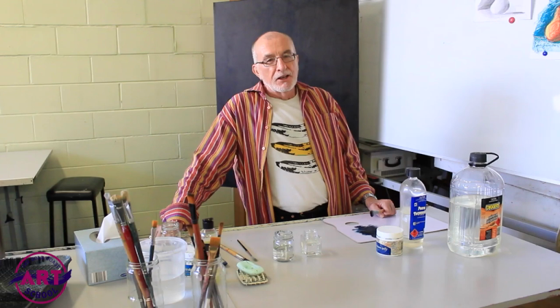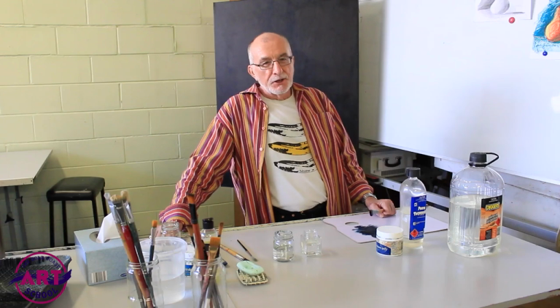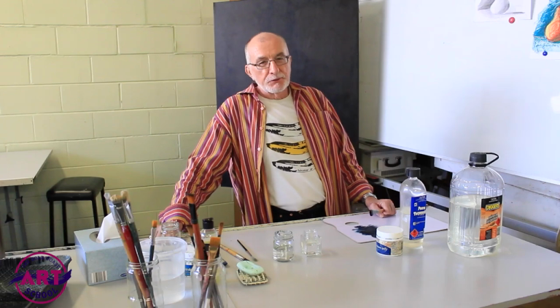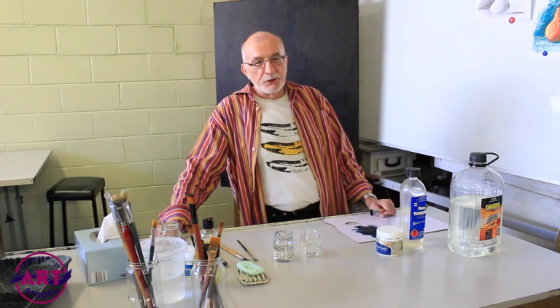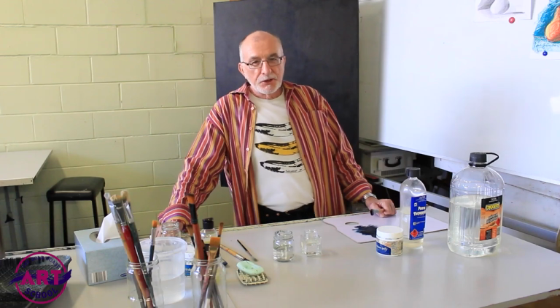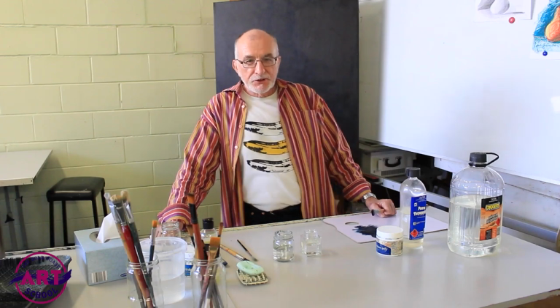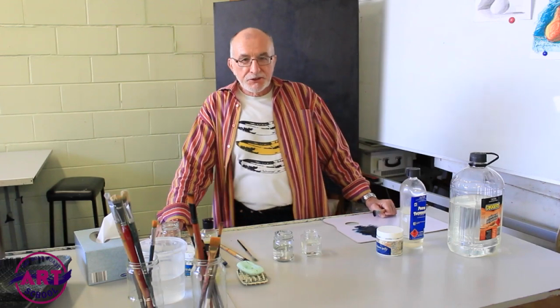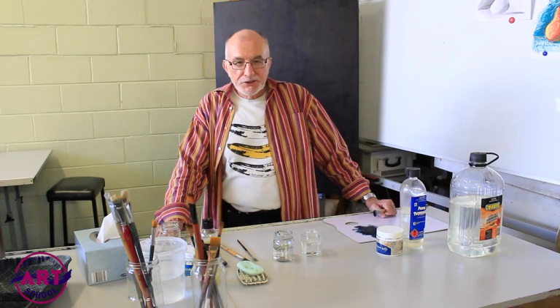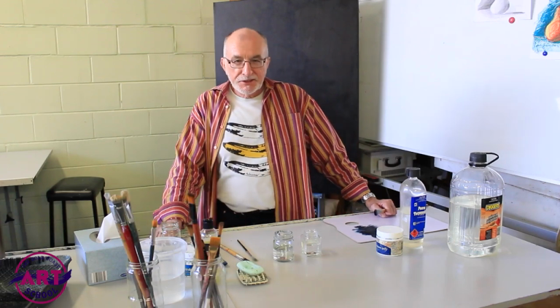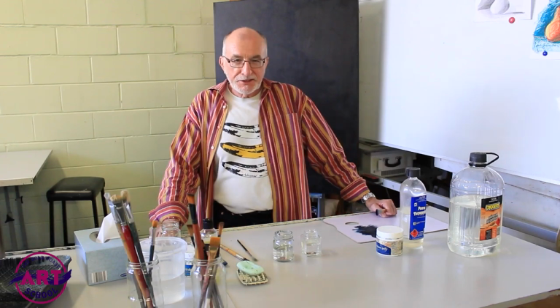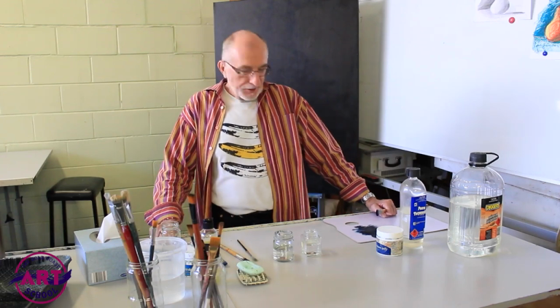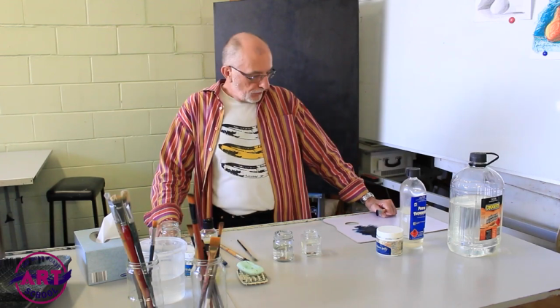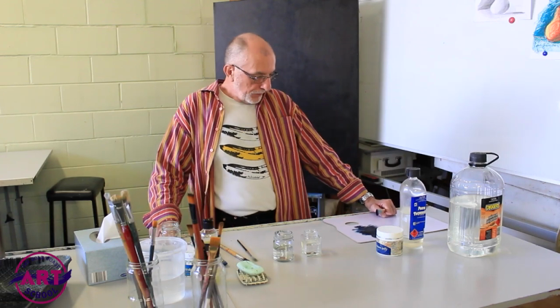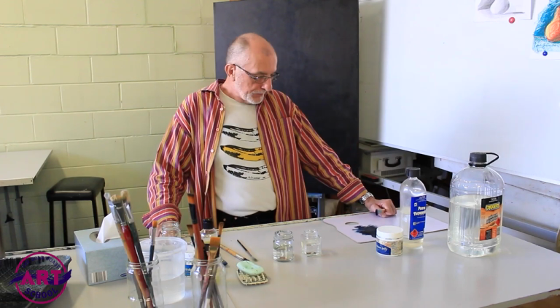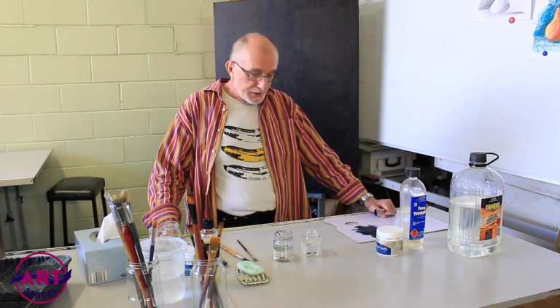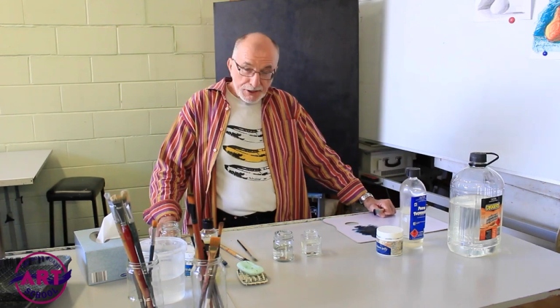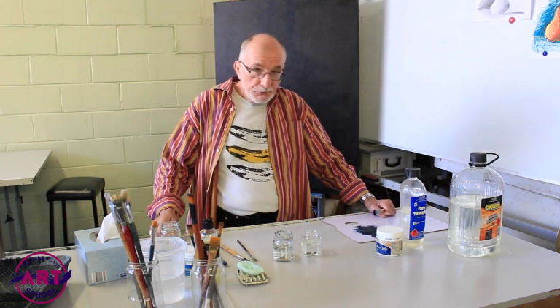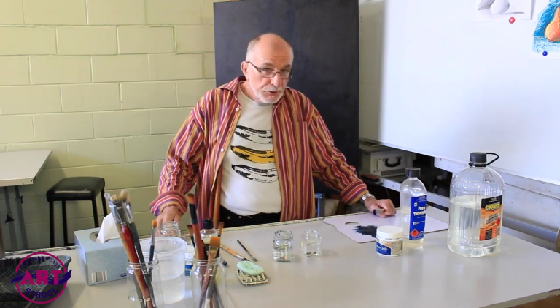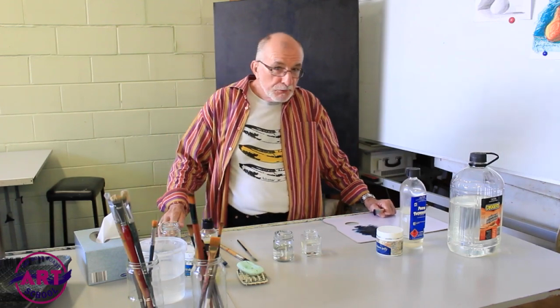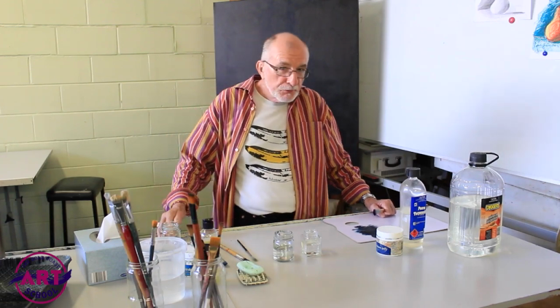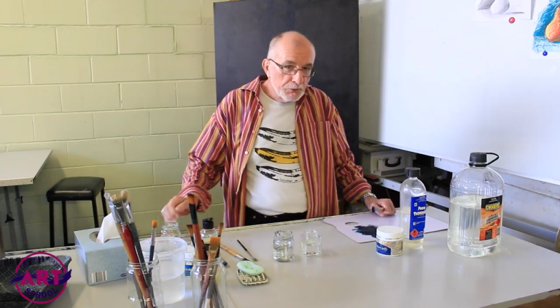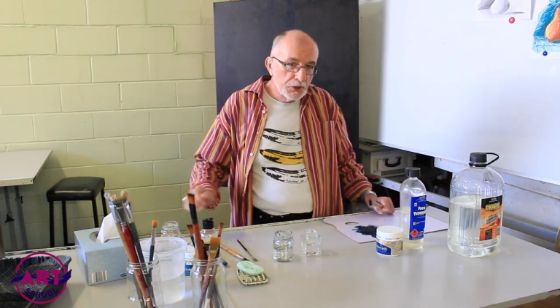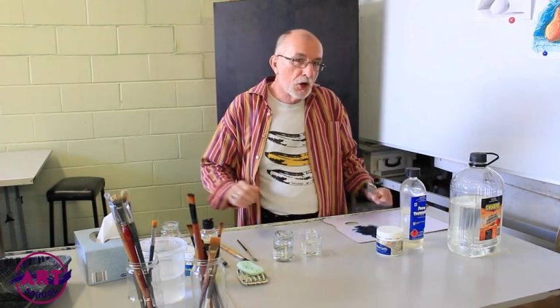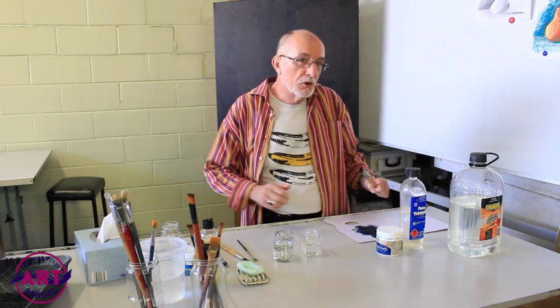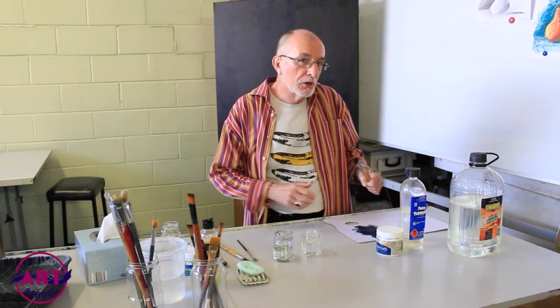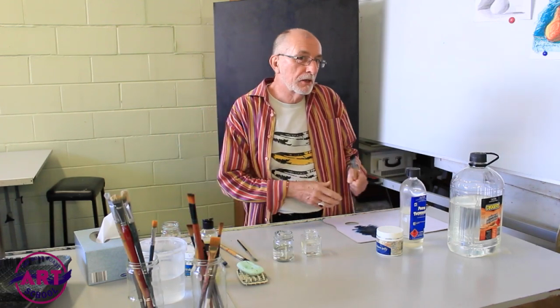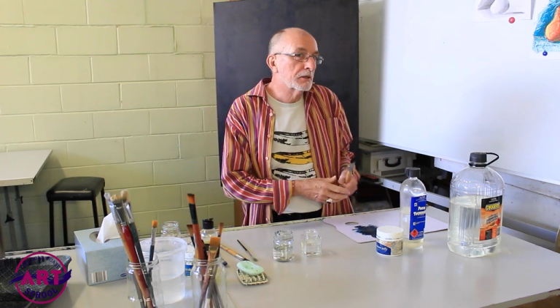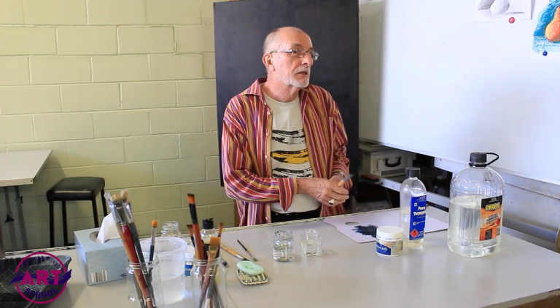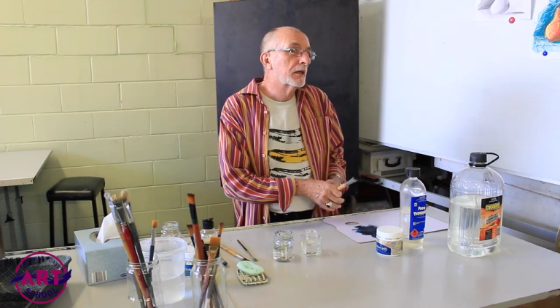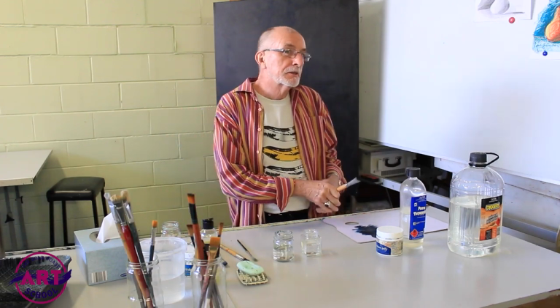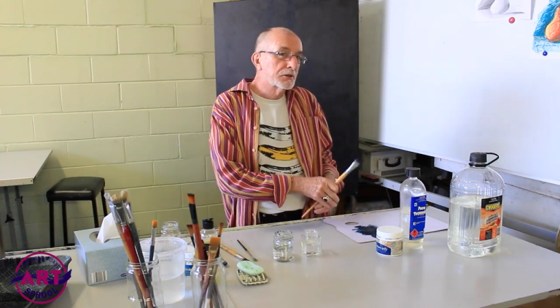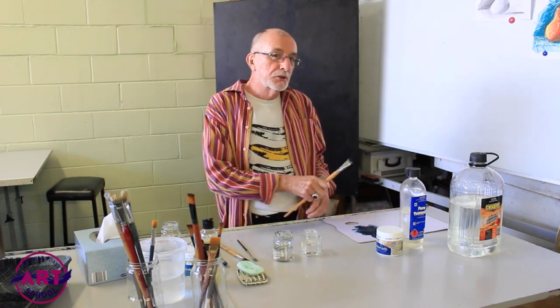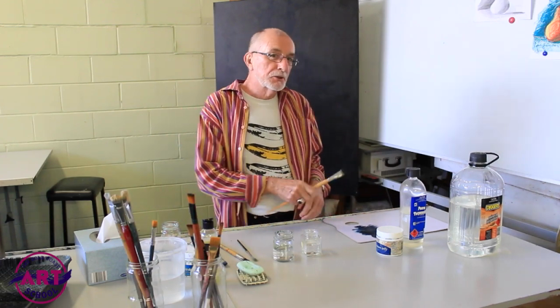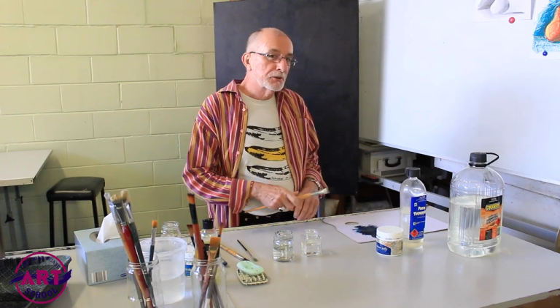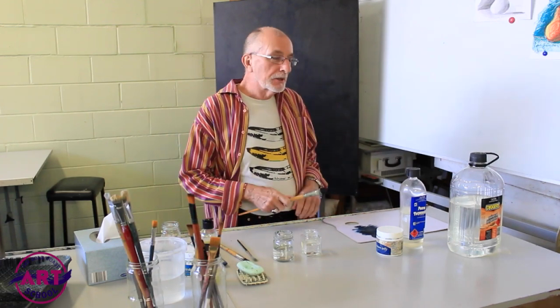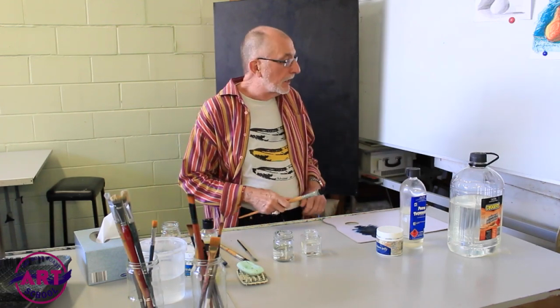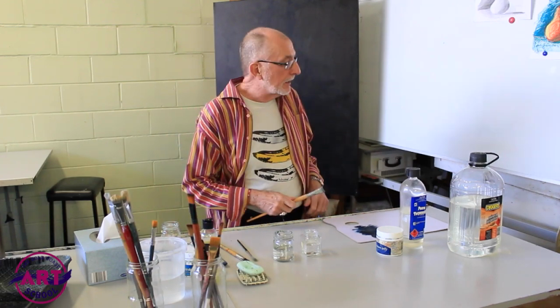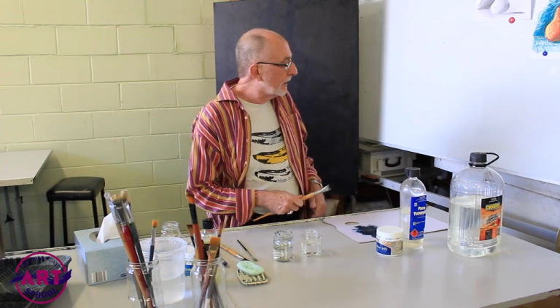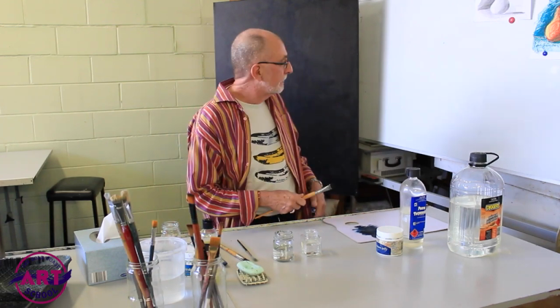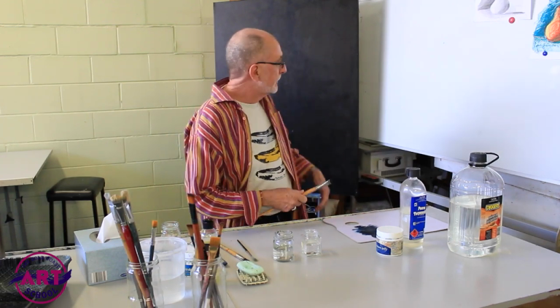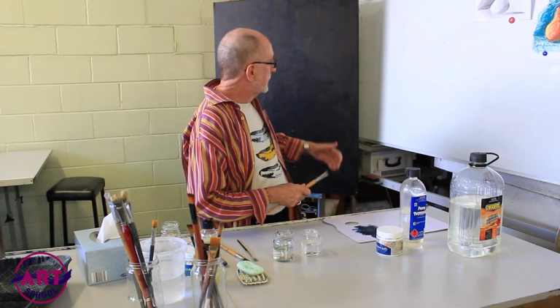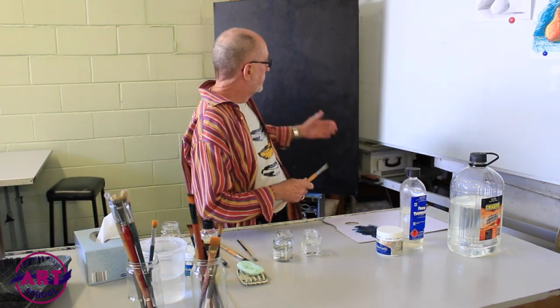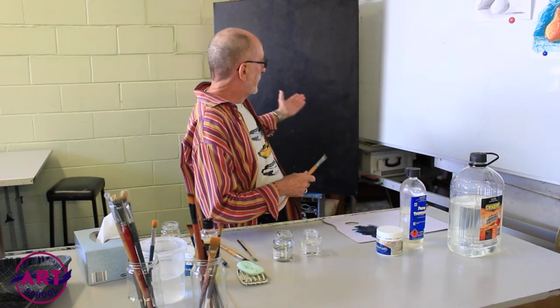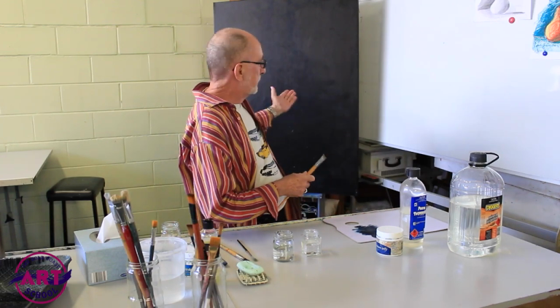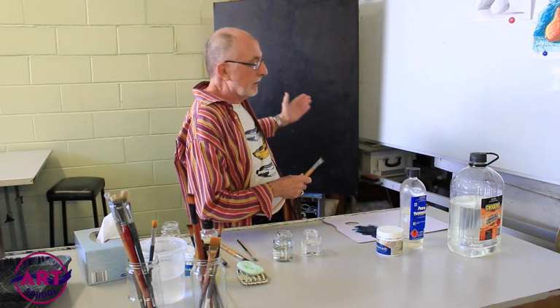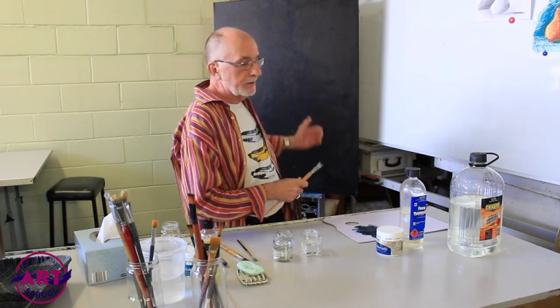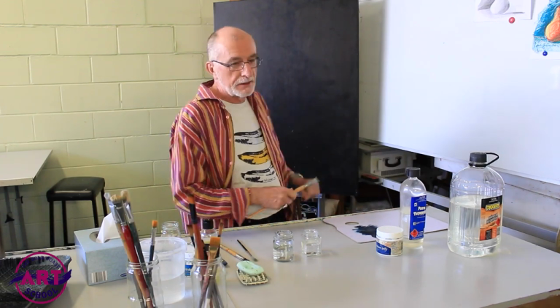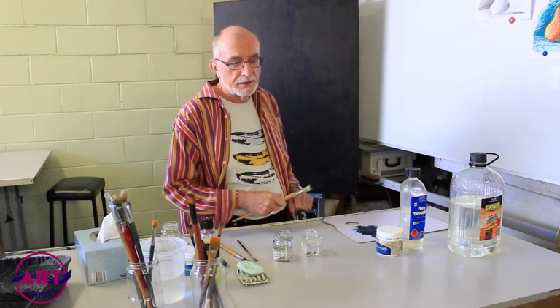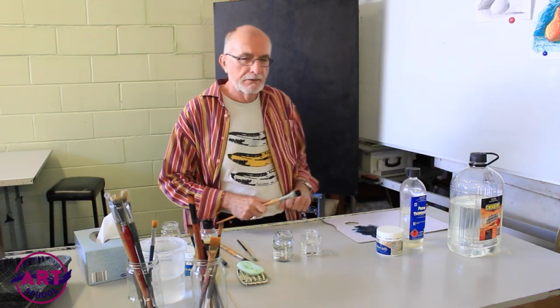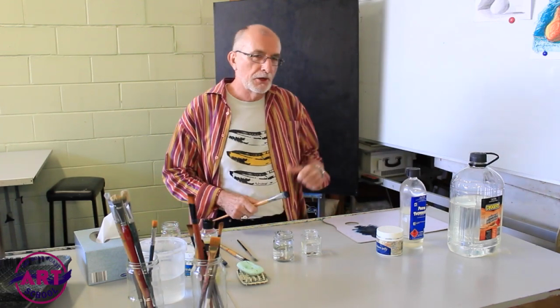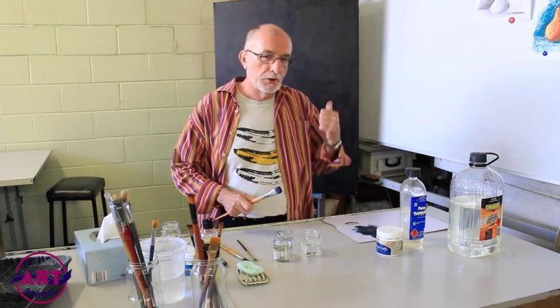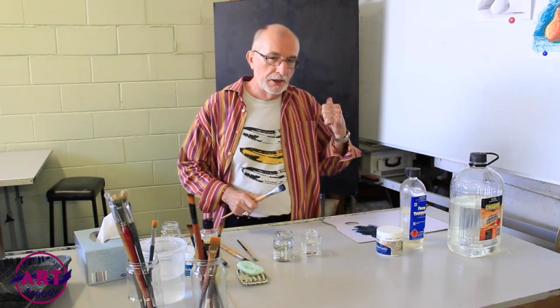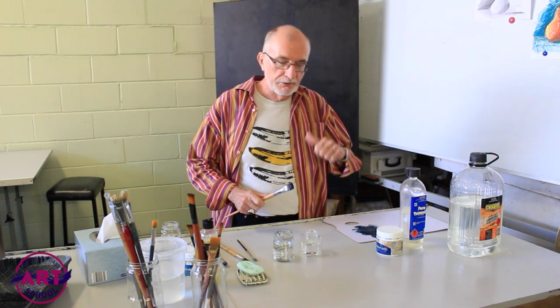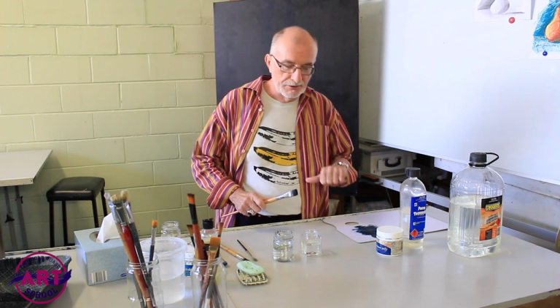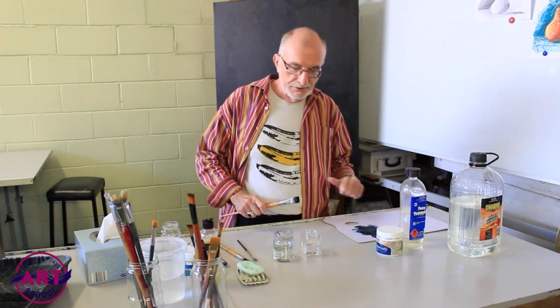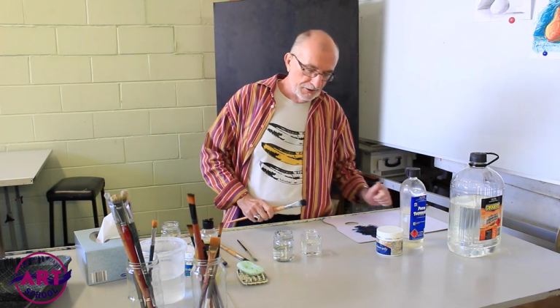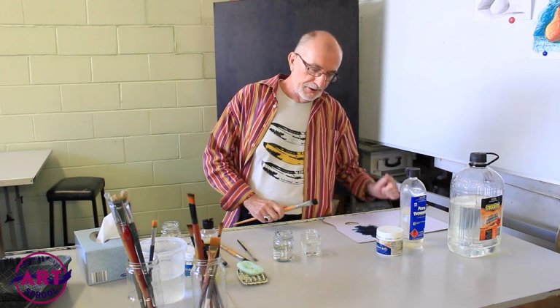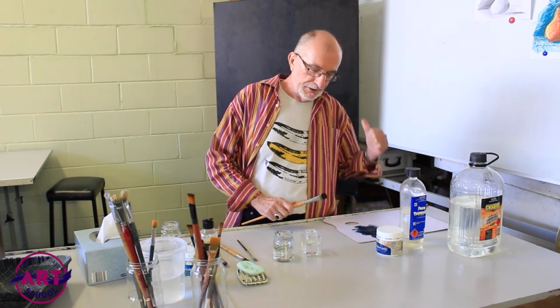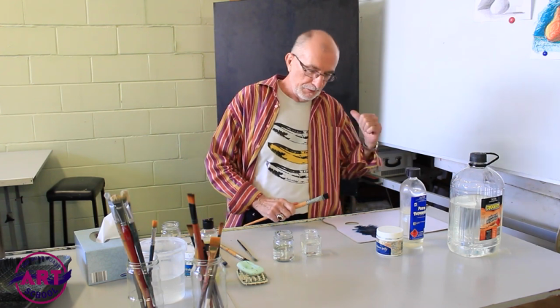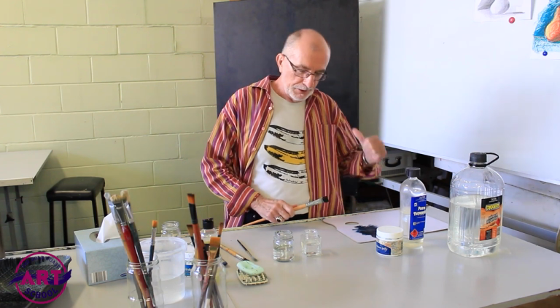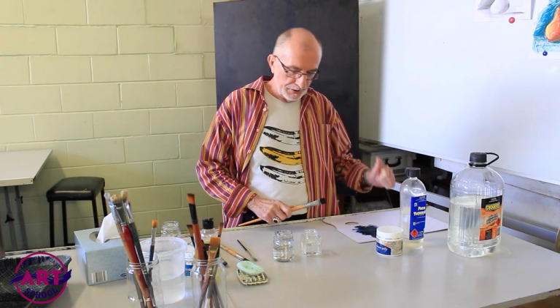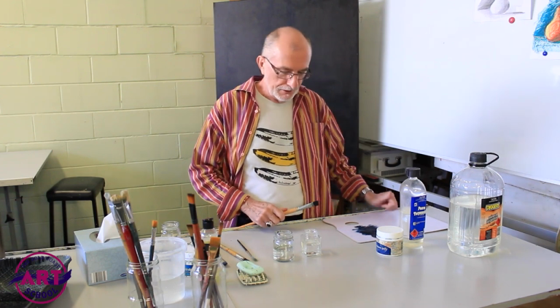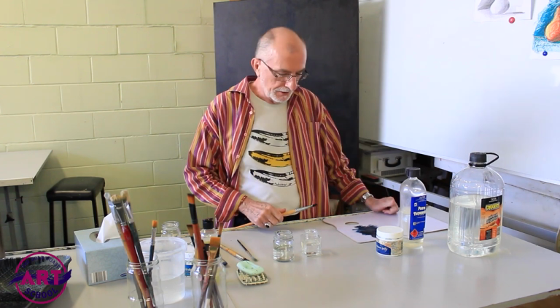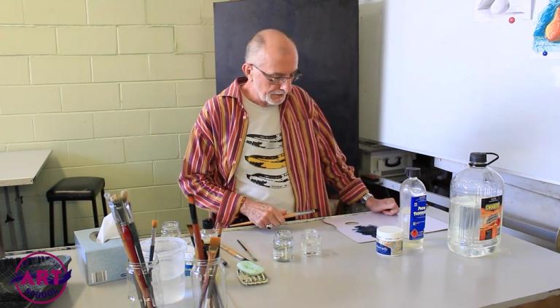Hi folks, I'm Stephen from the Gold Coast Art School. I've just been painting — no I haven't, I didn't paint that.